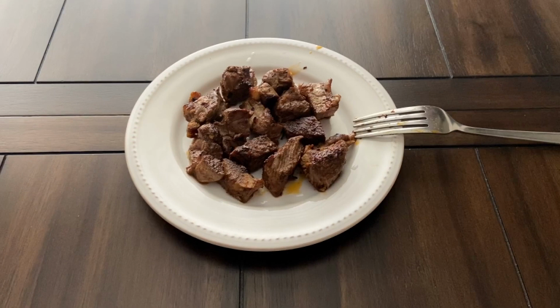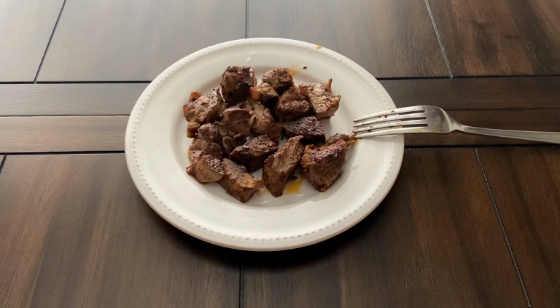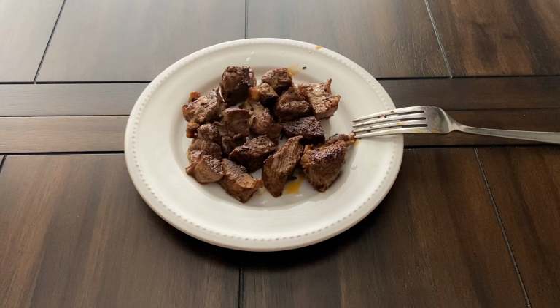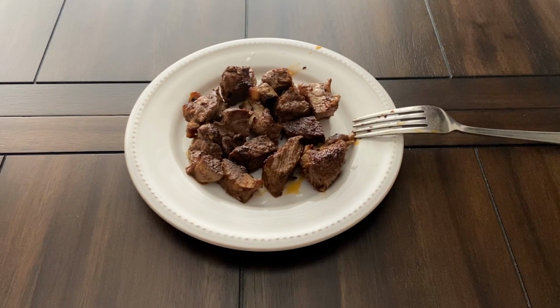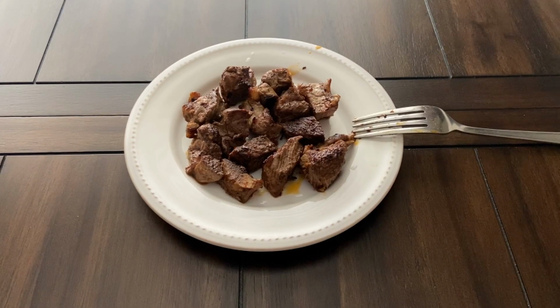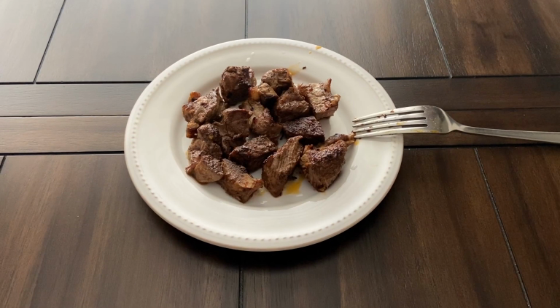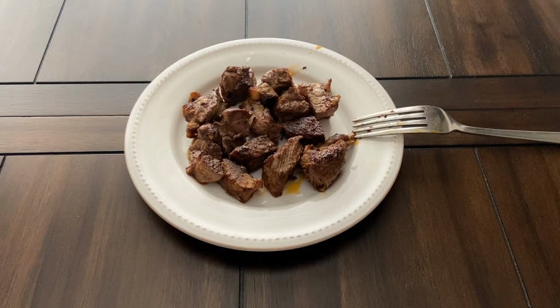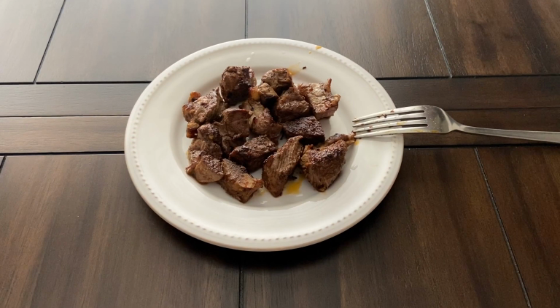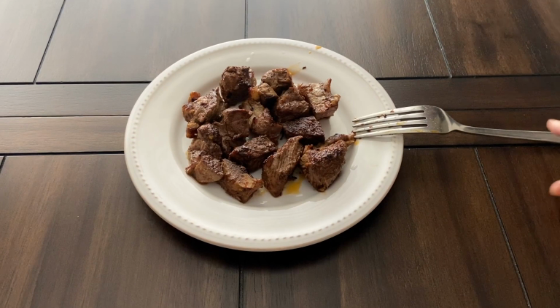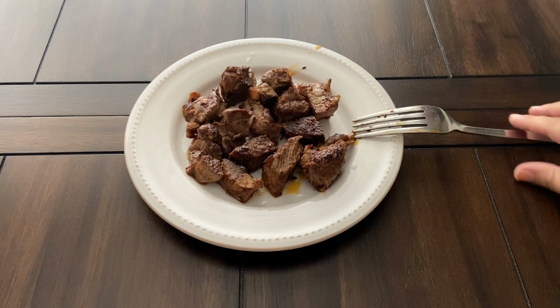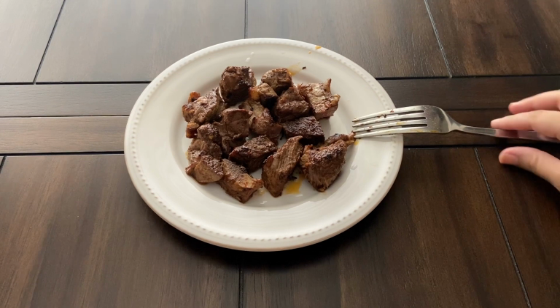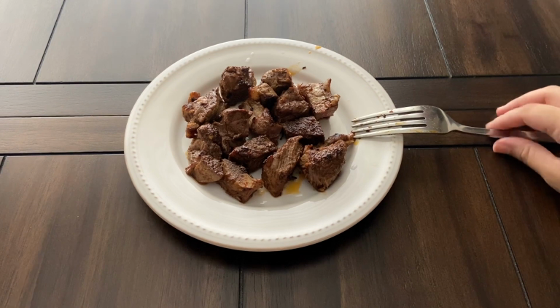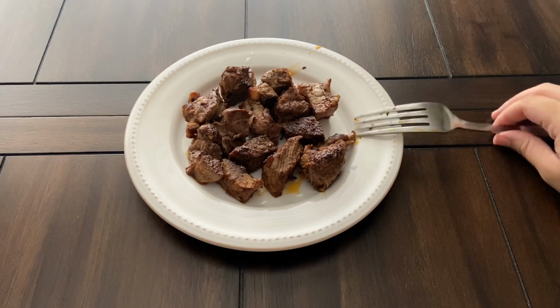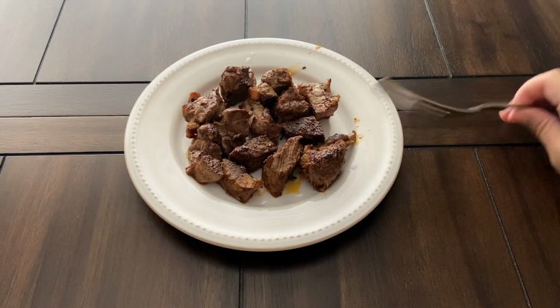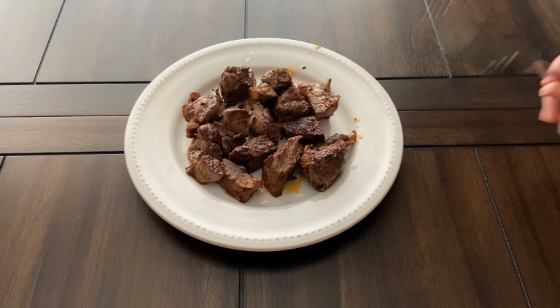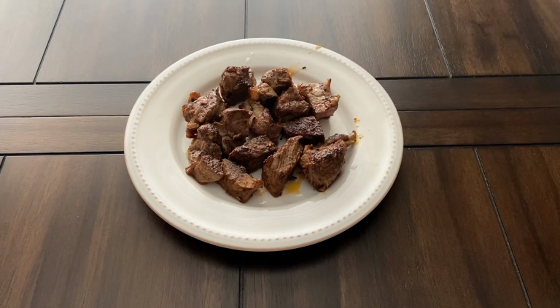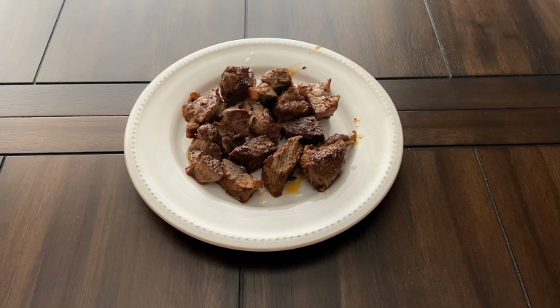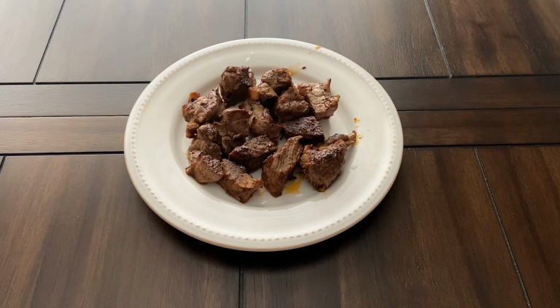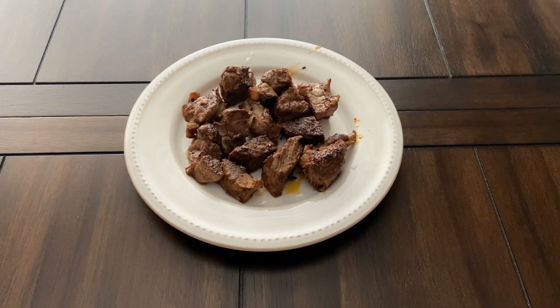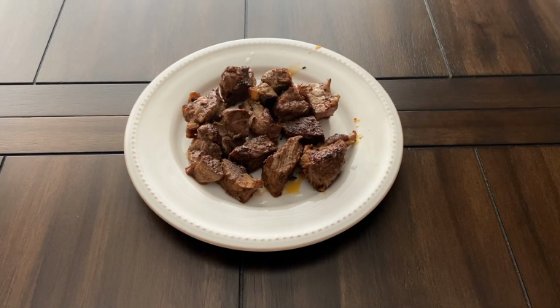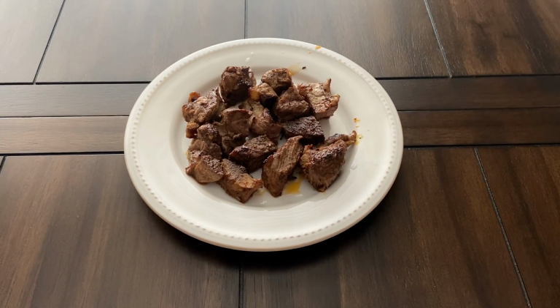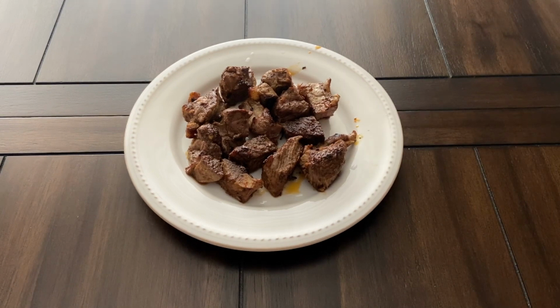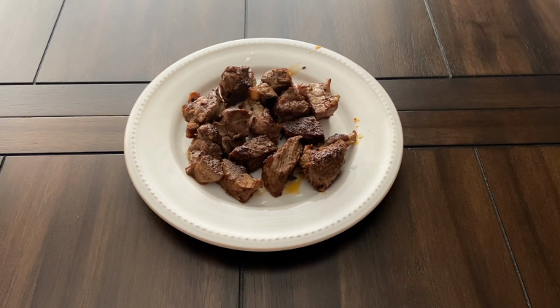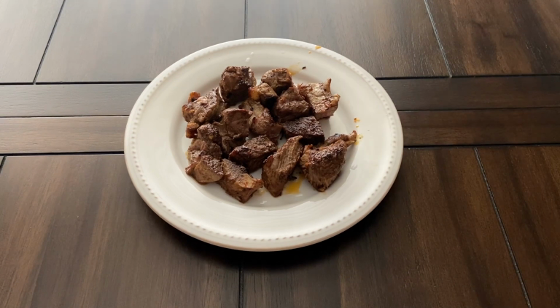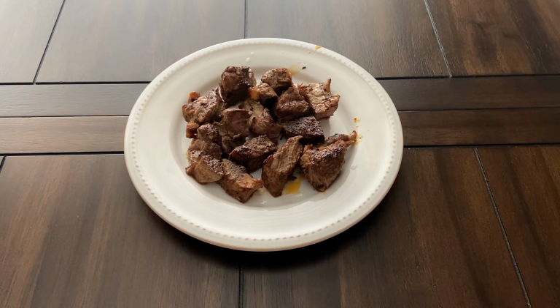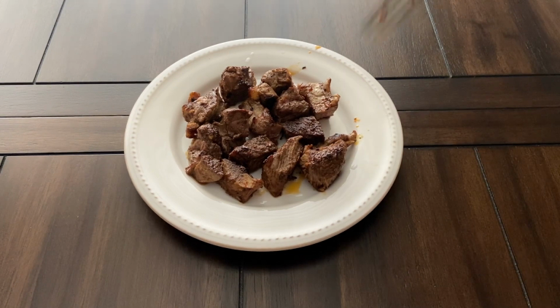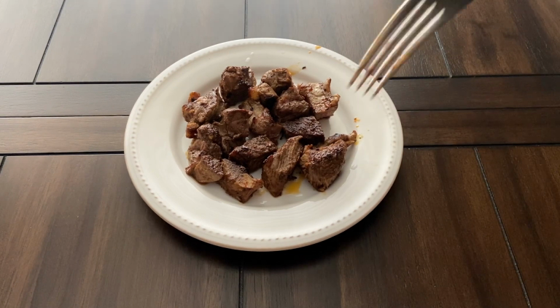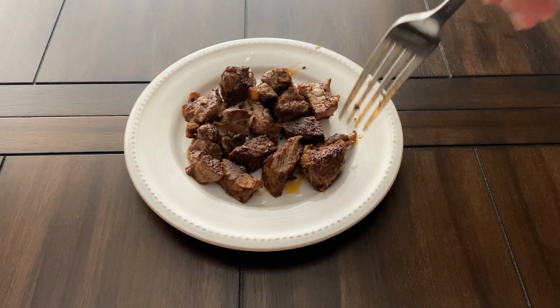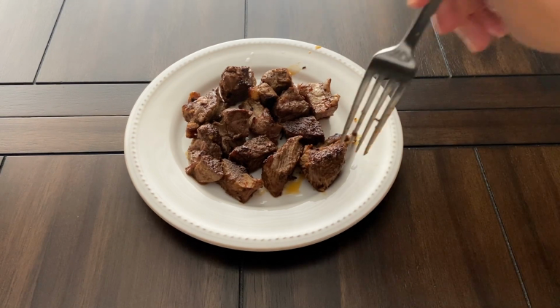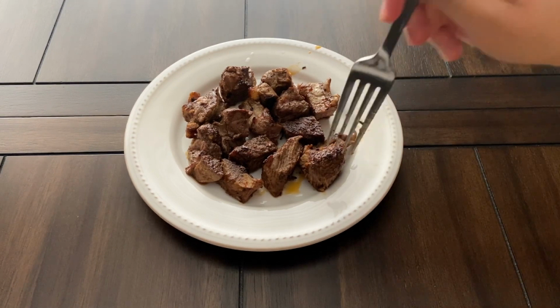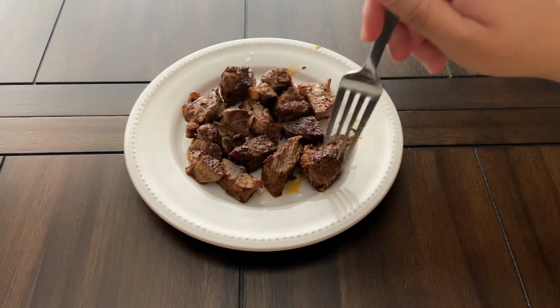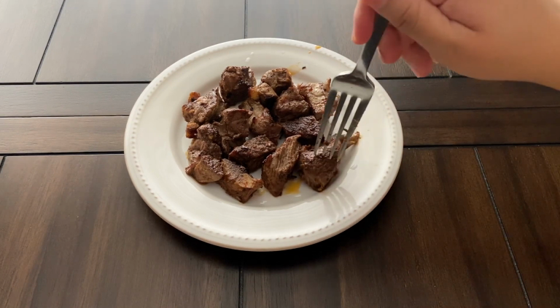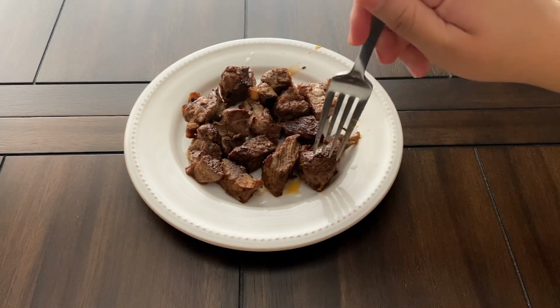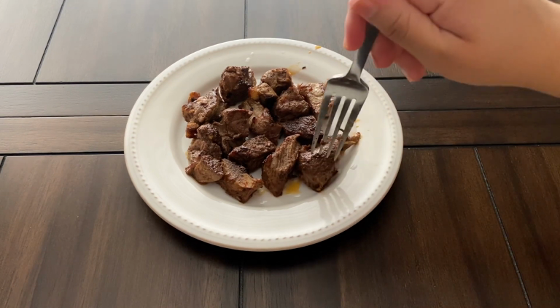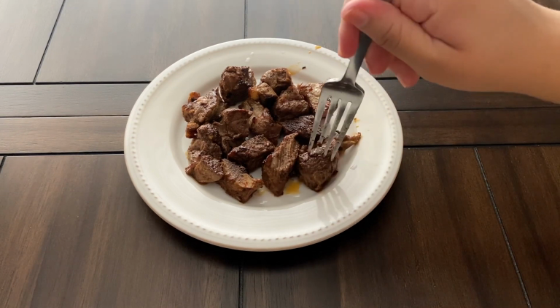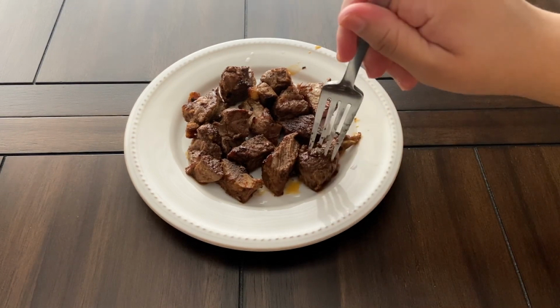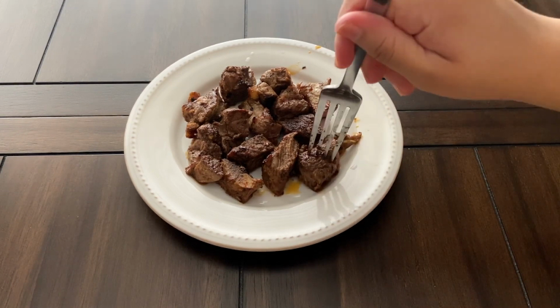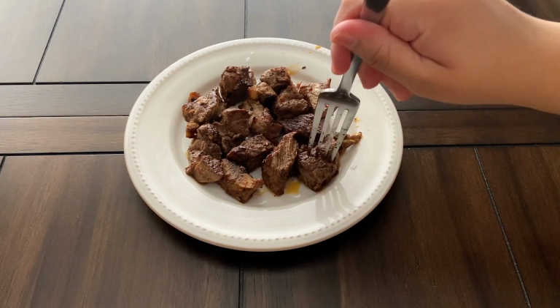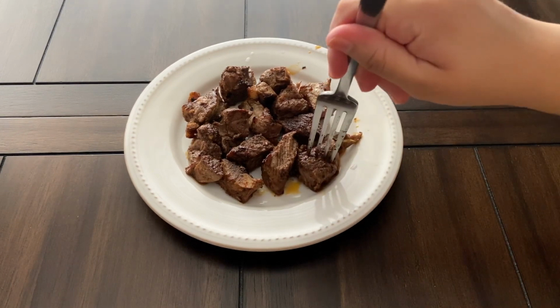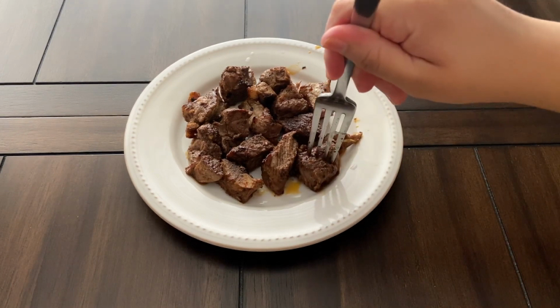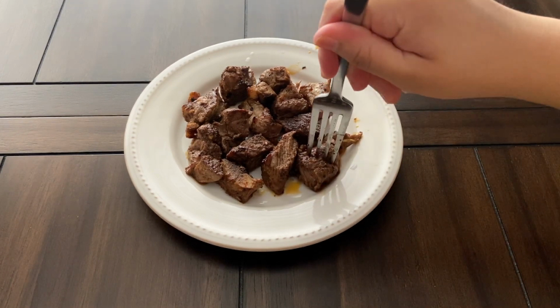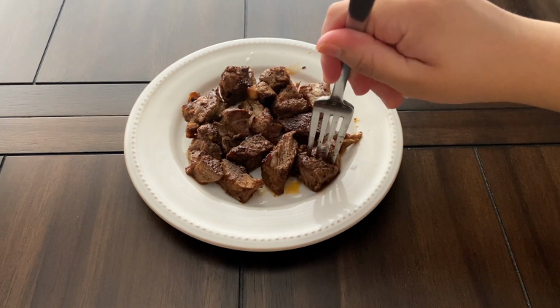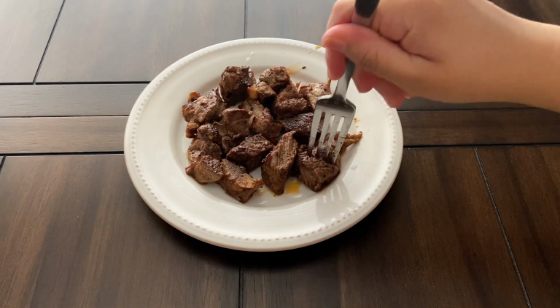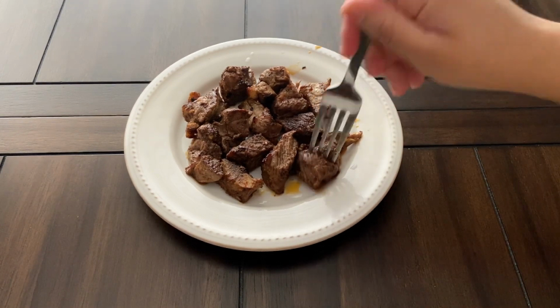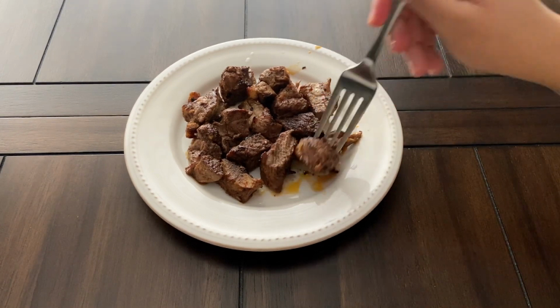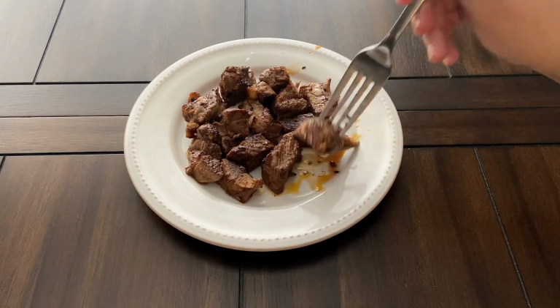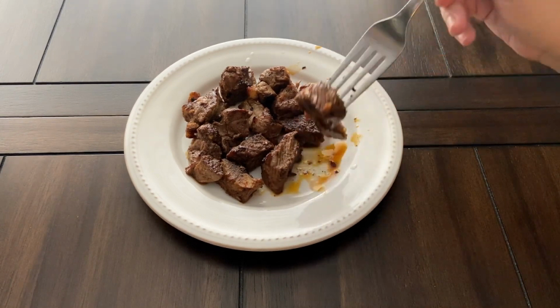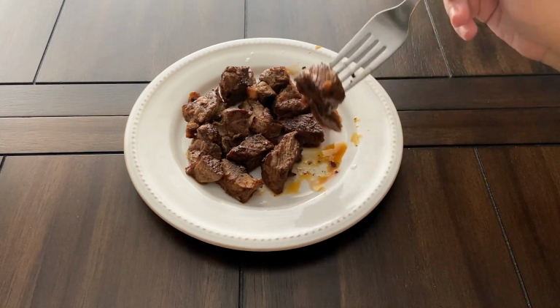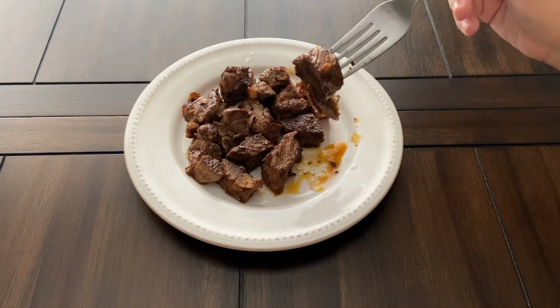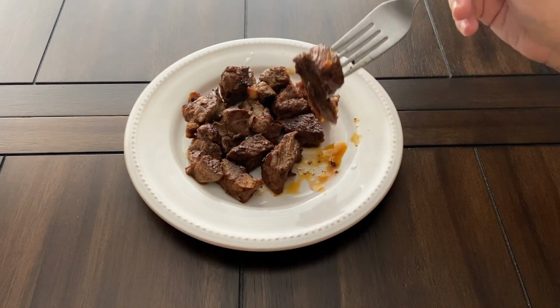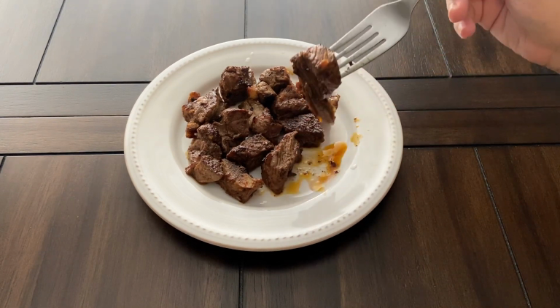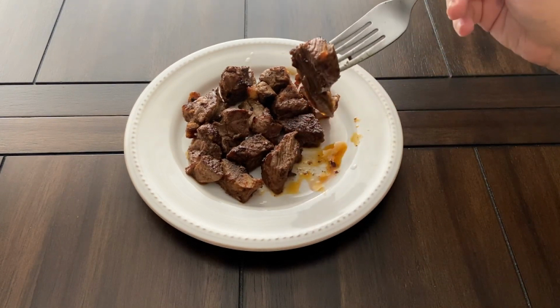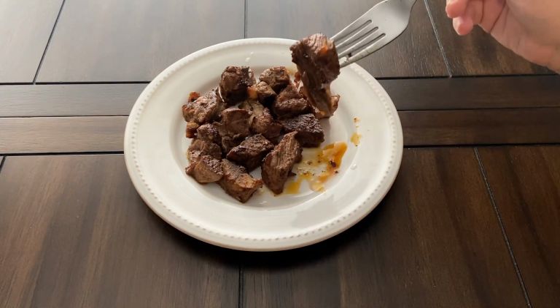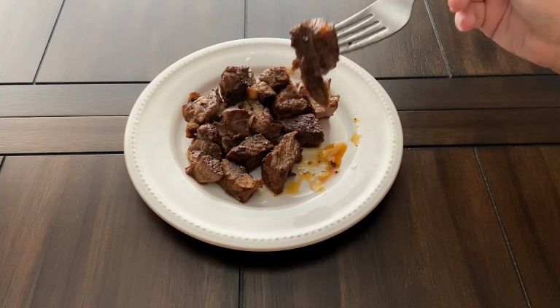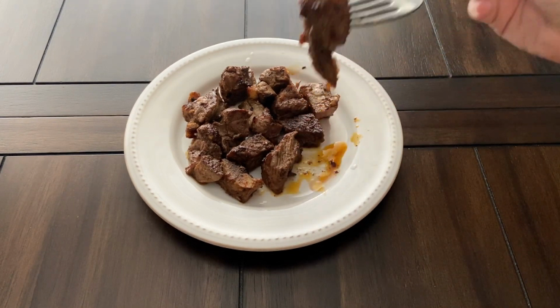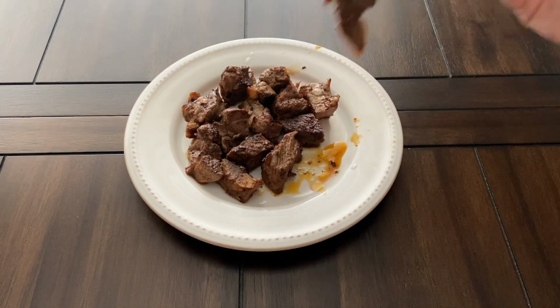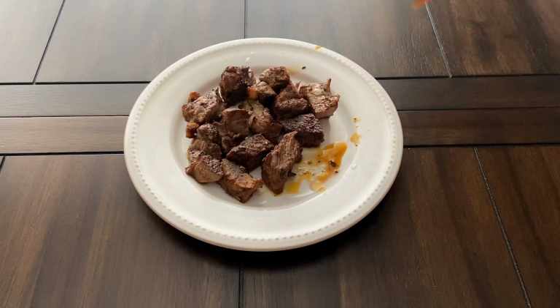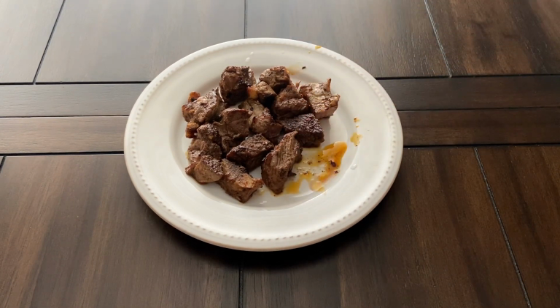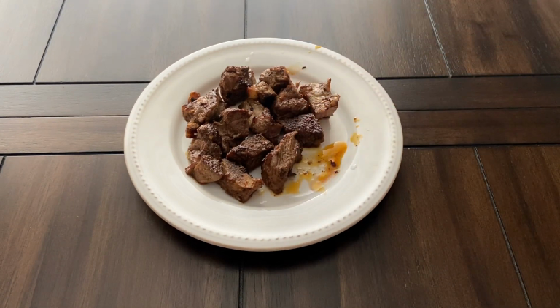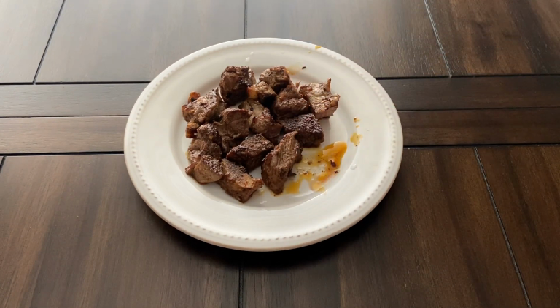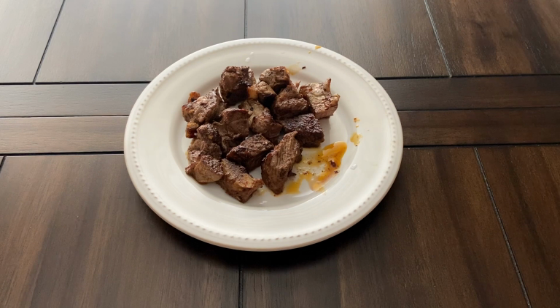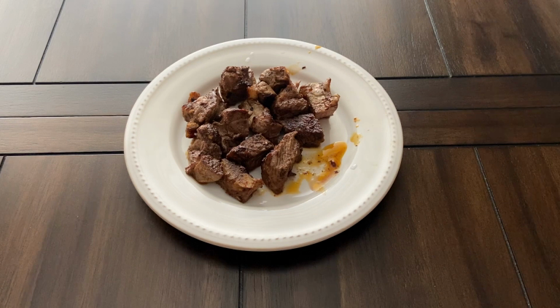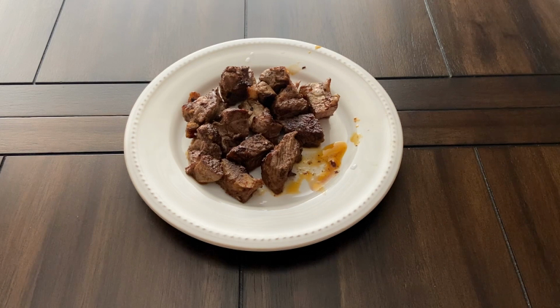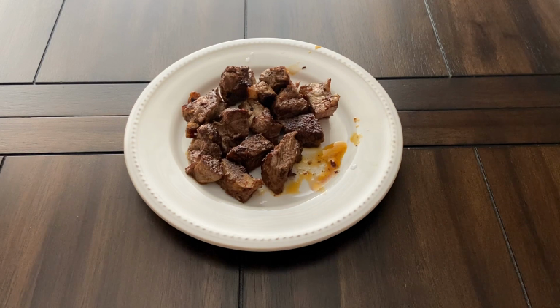Hi everyone, welcome to my channel! Today we are making Durge's Kickin' Chimorok Chops from the World of Warcraft Cookbook.